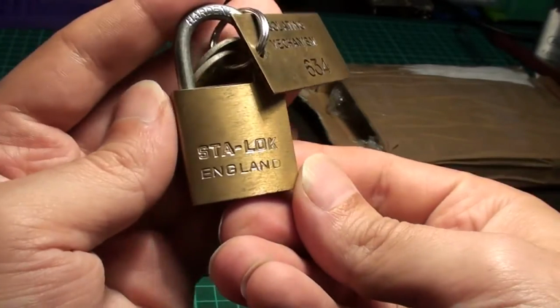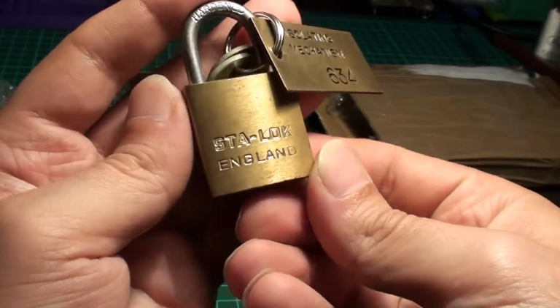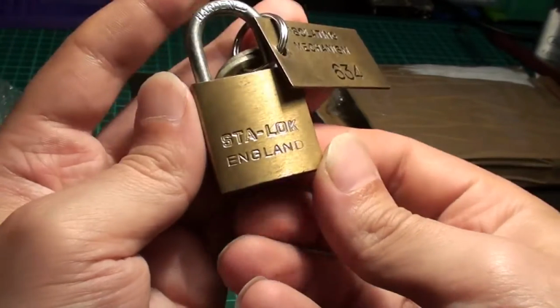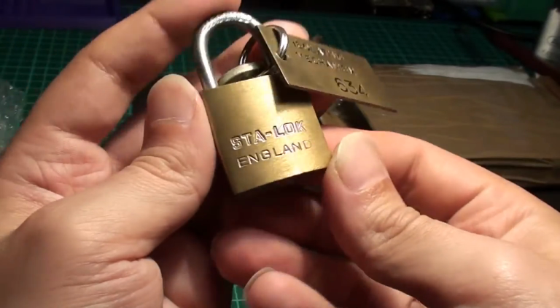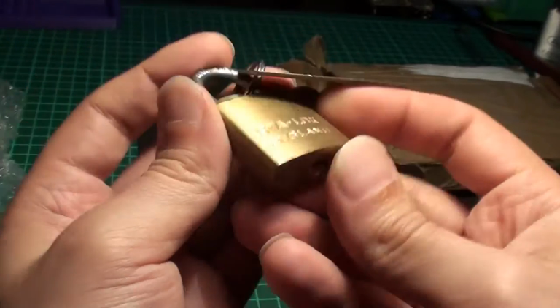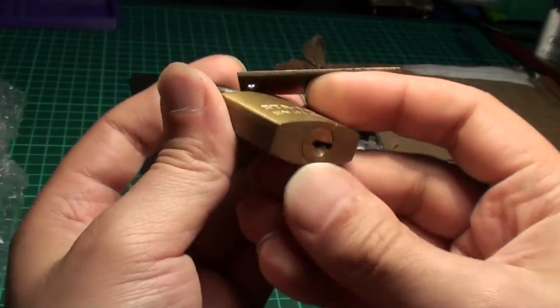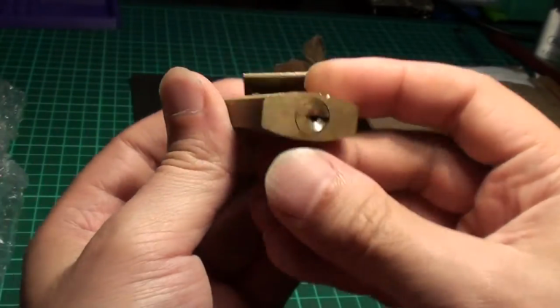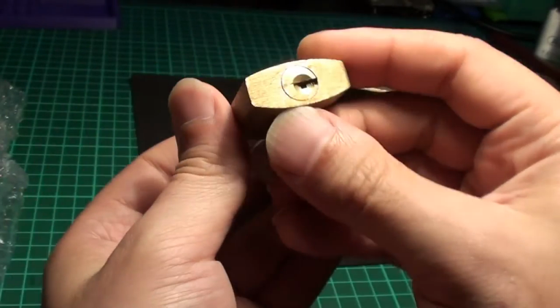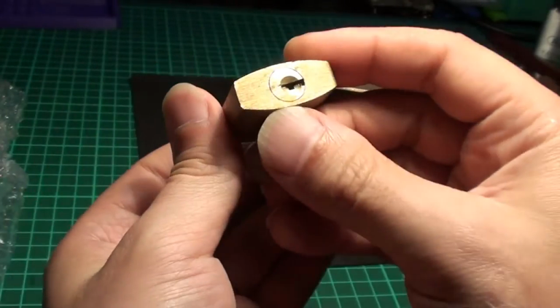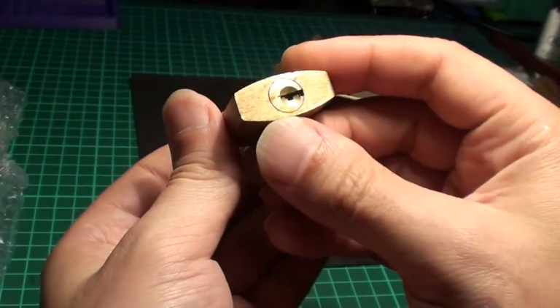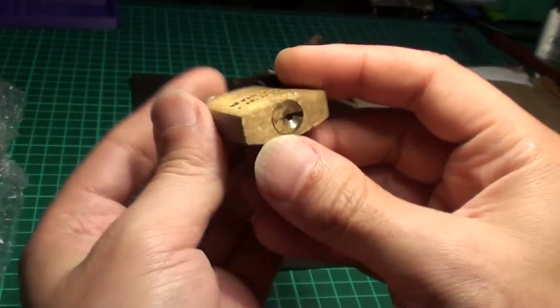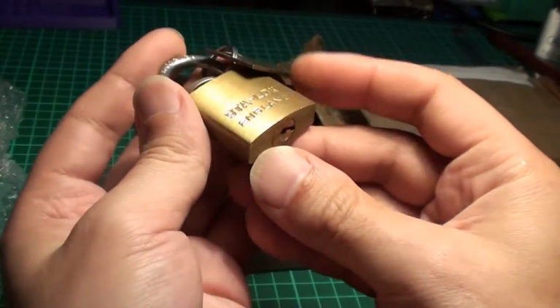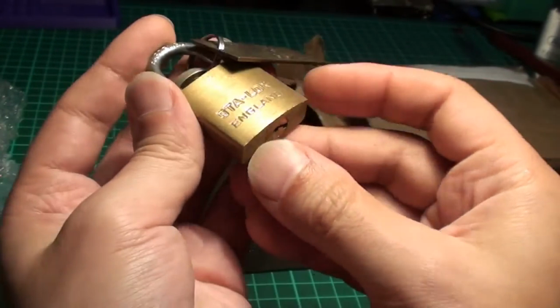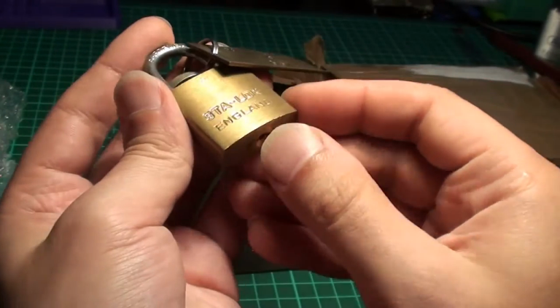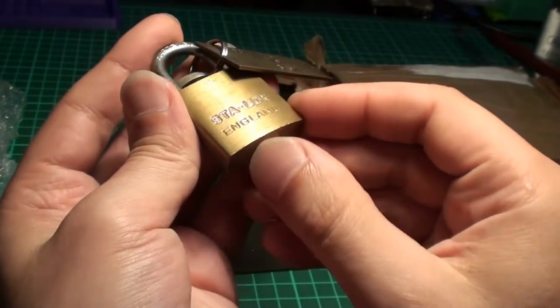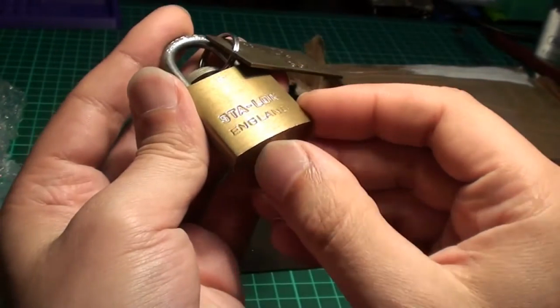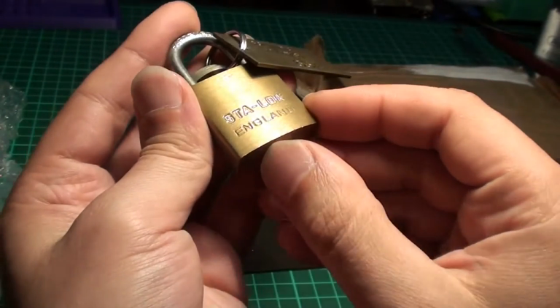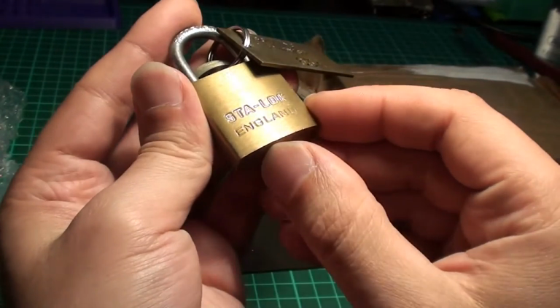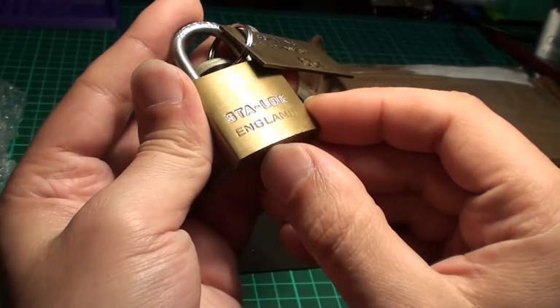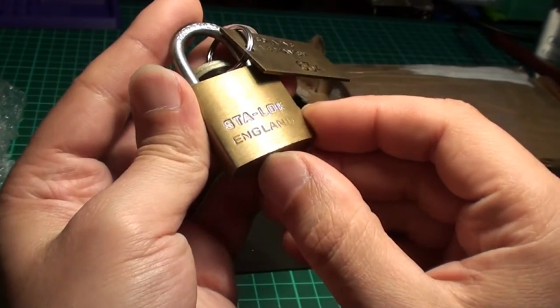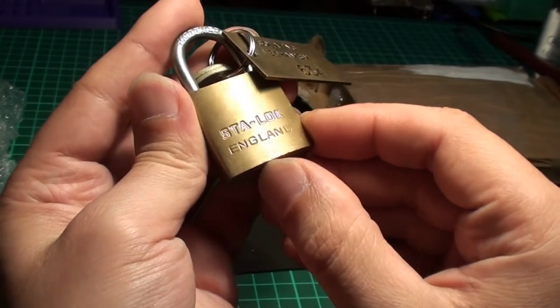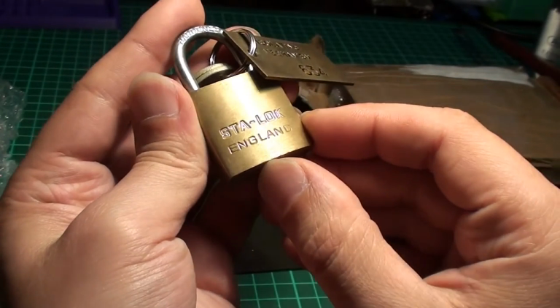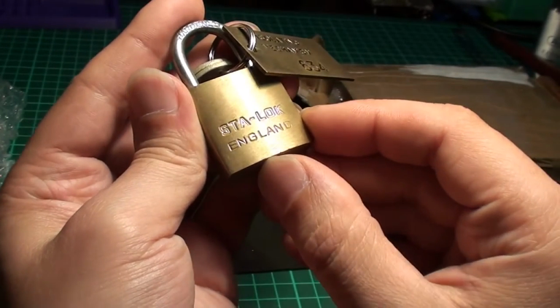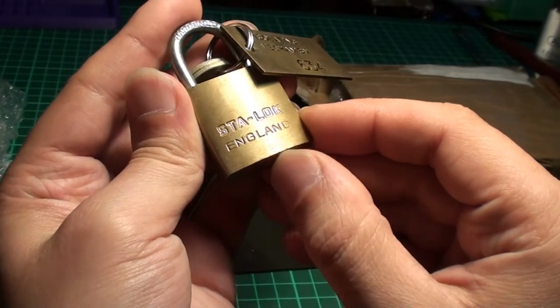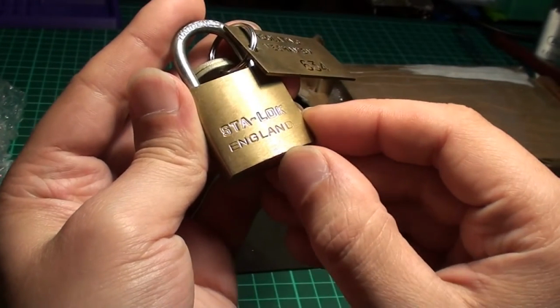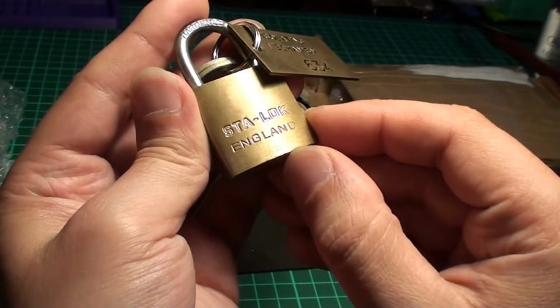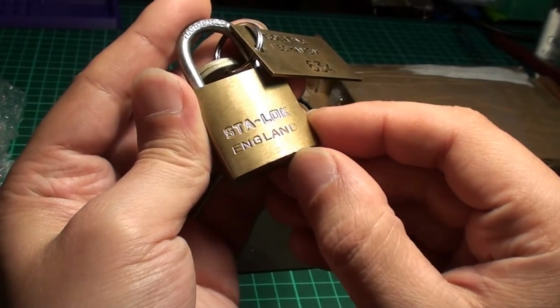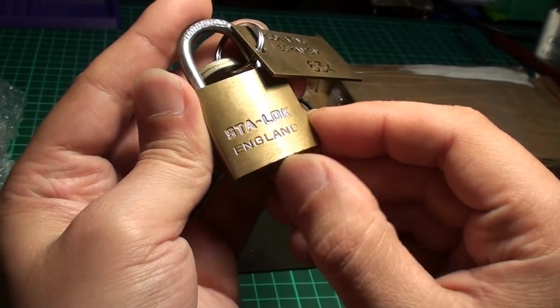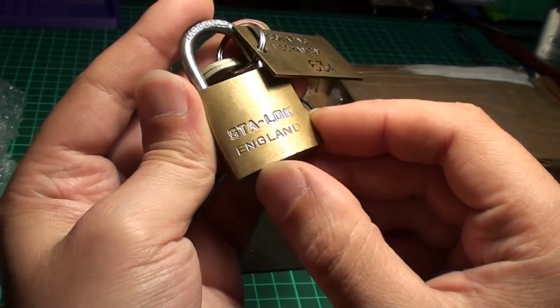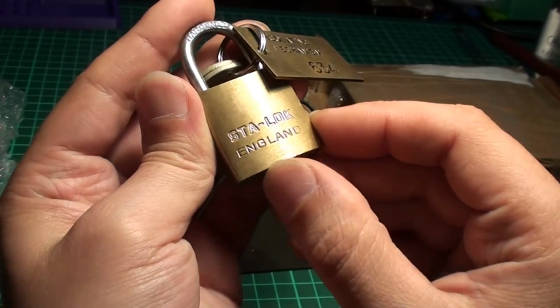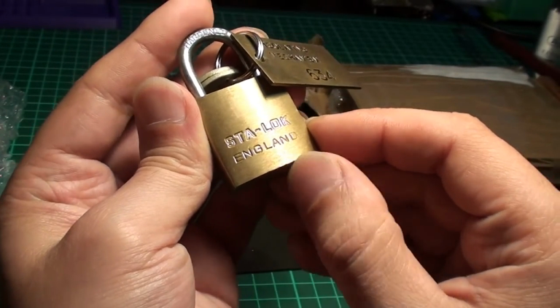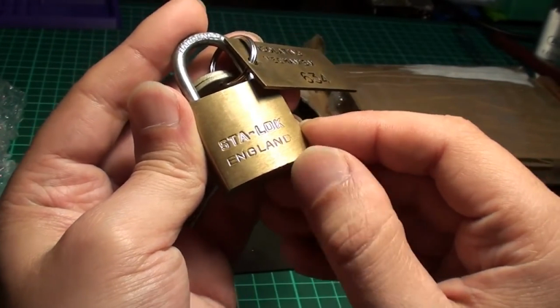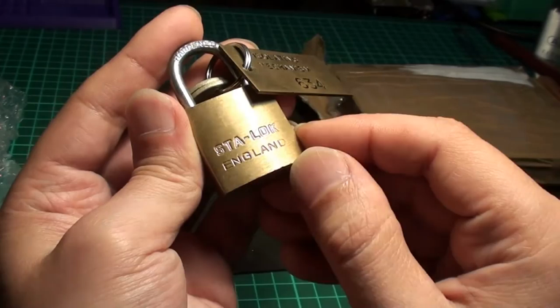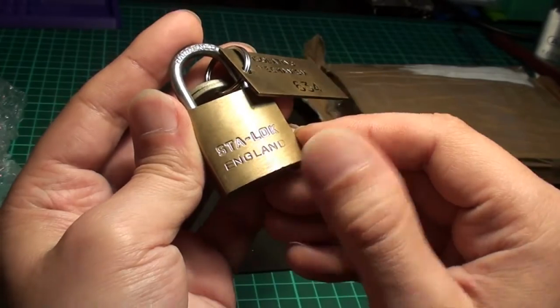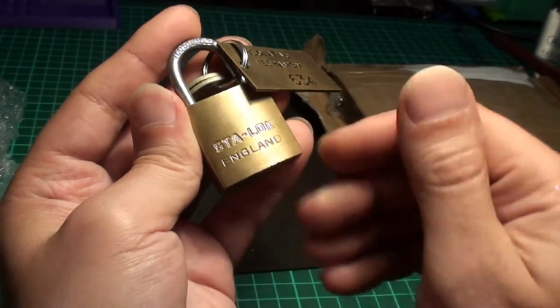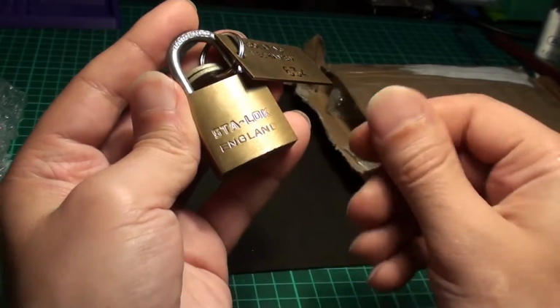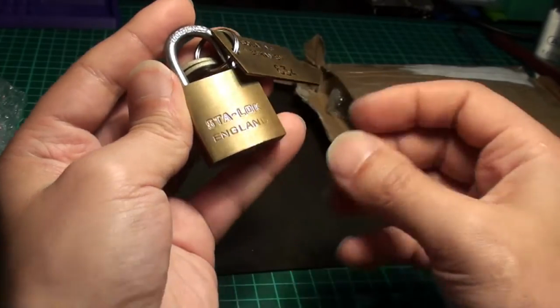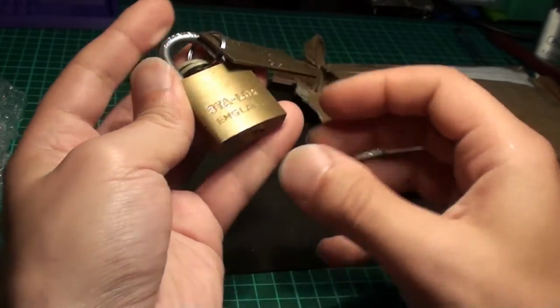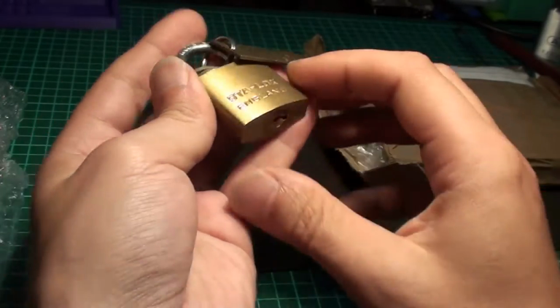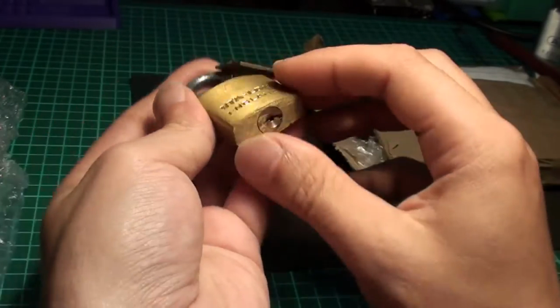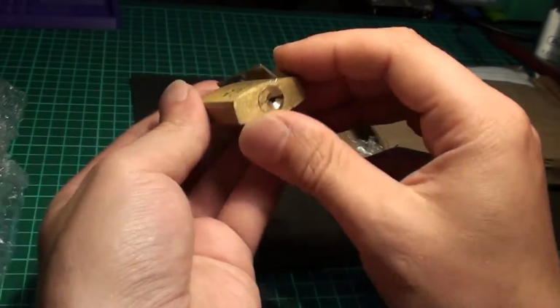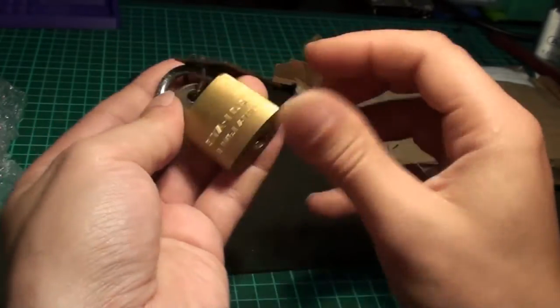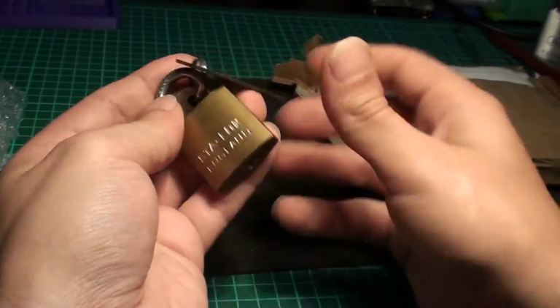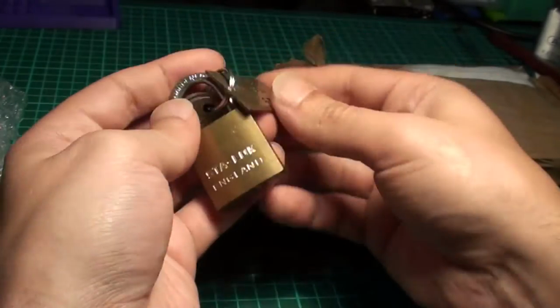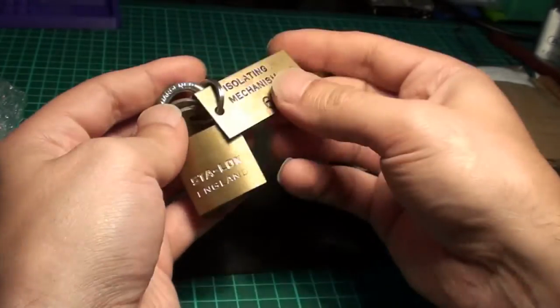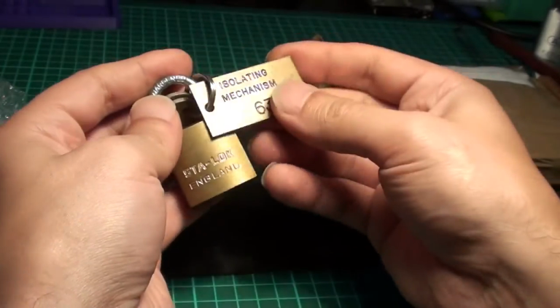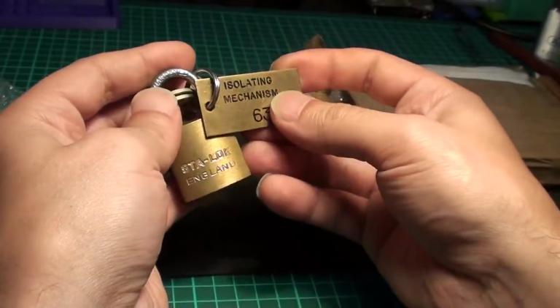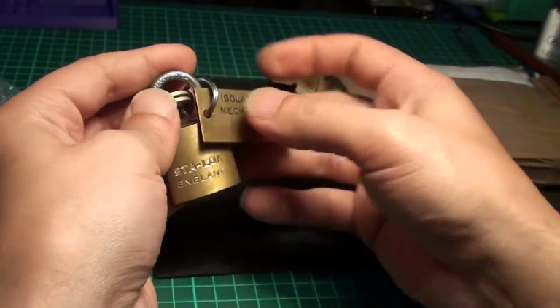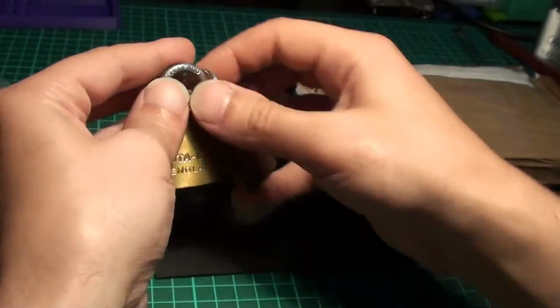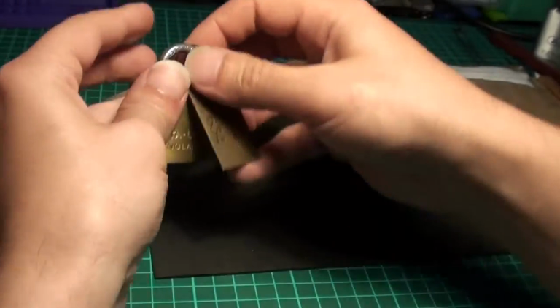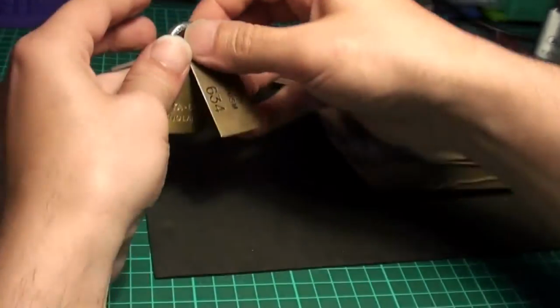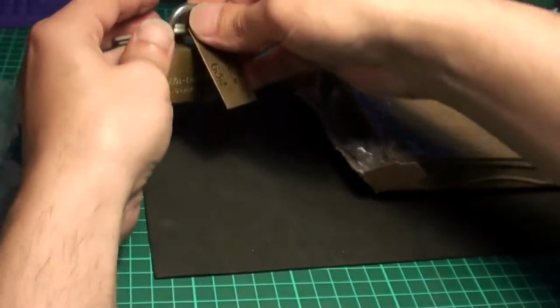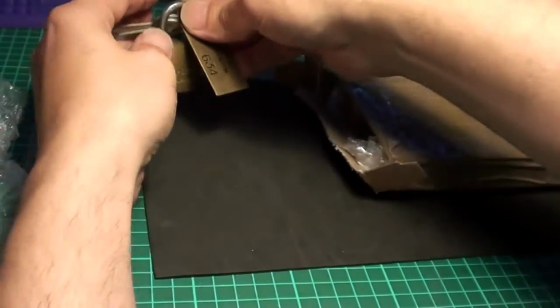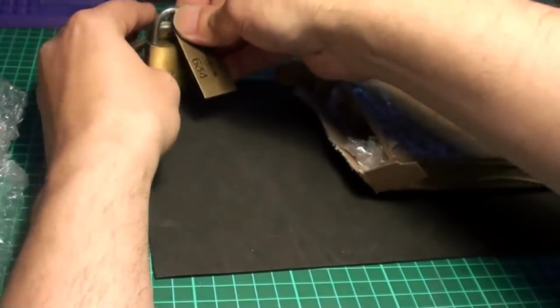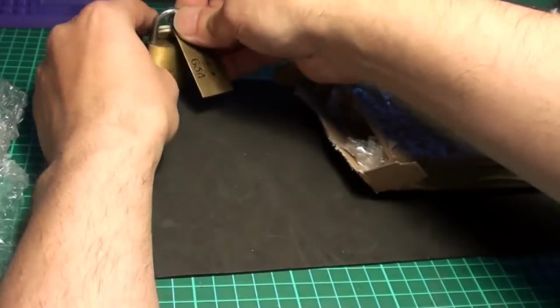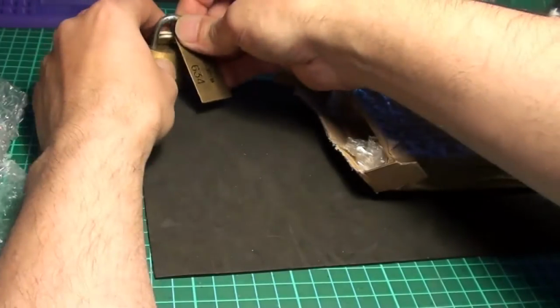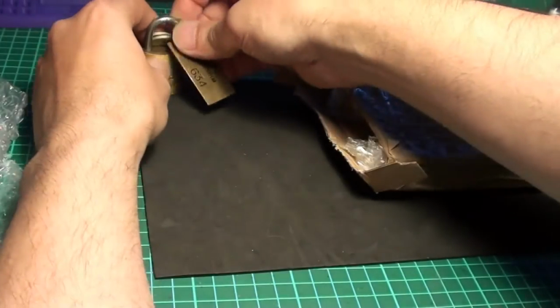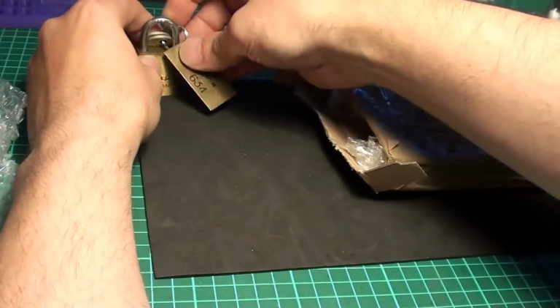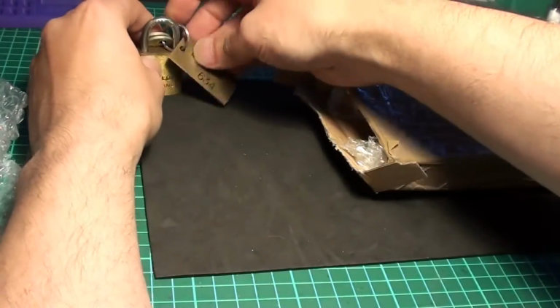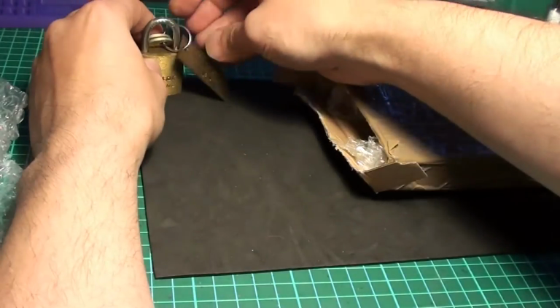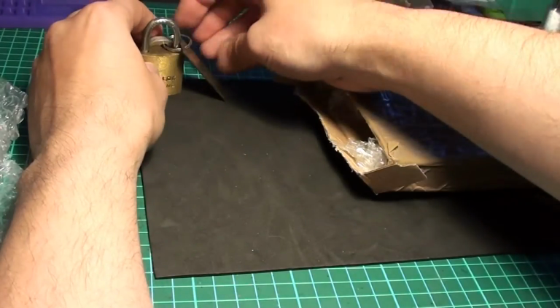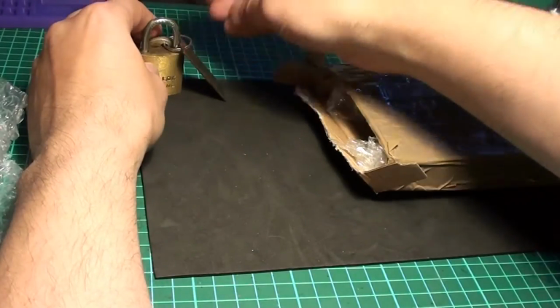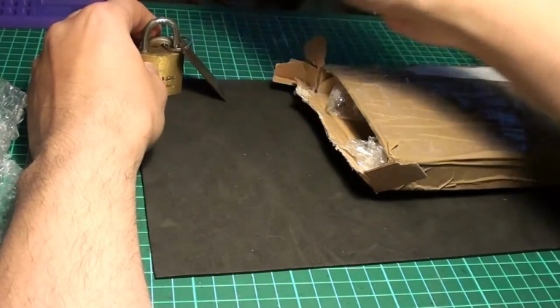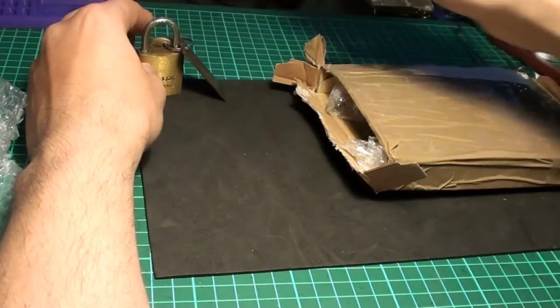Very nice. Looks like a 30mm perhaps. It's very cool. I'll place it here.